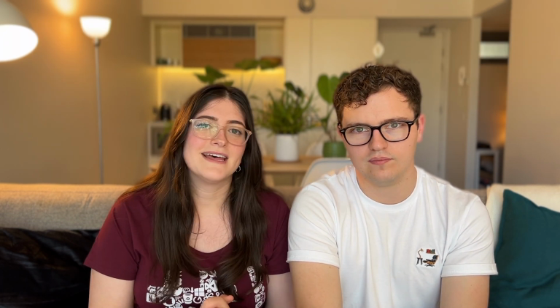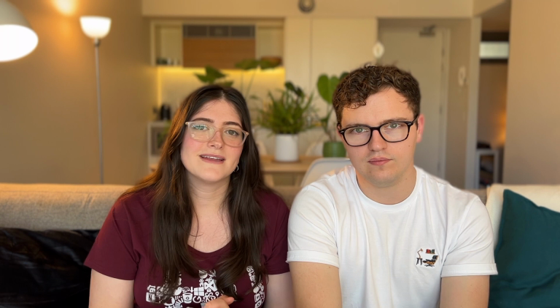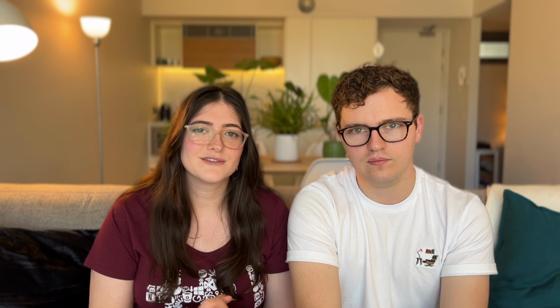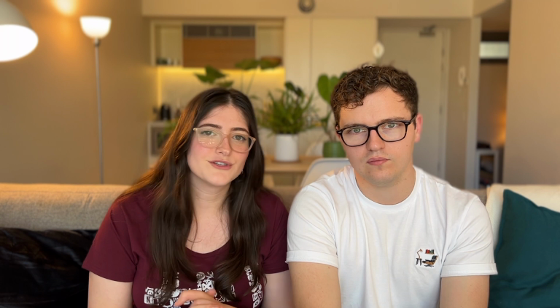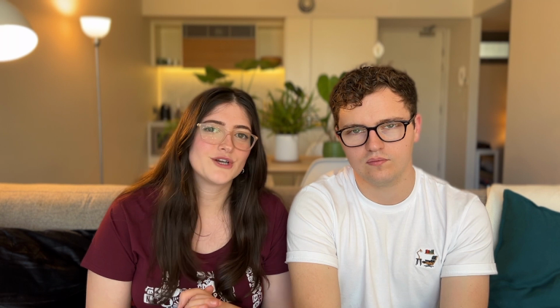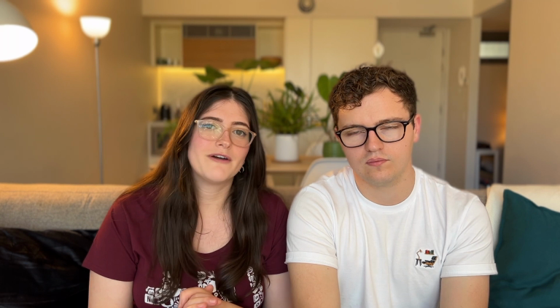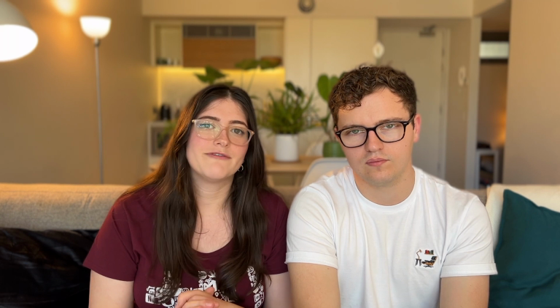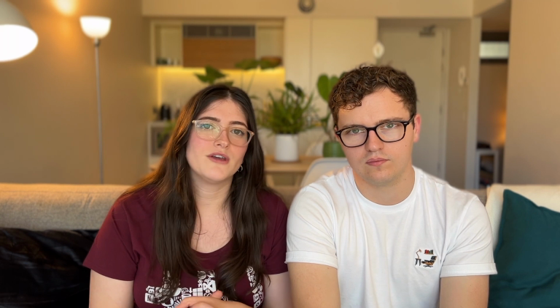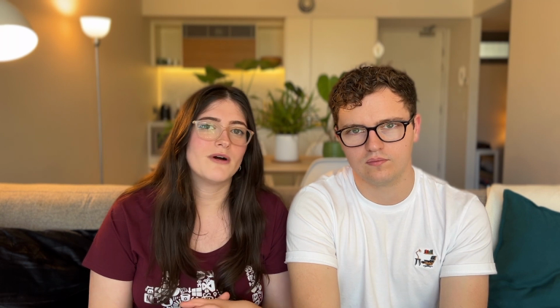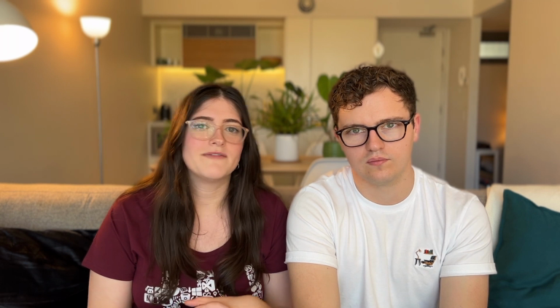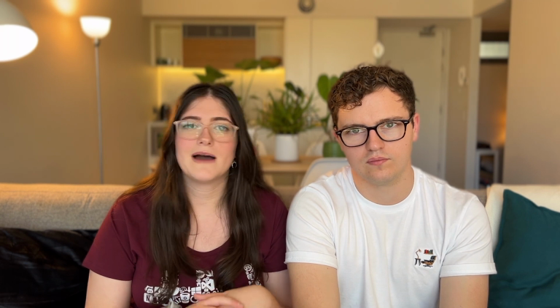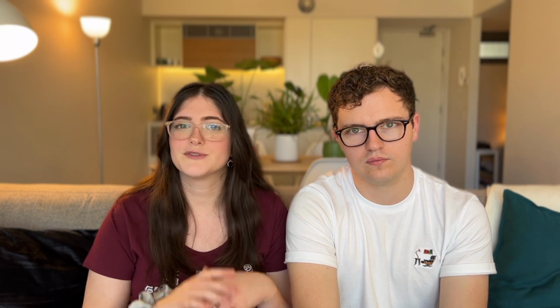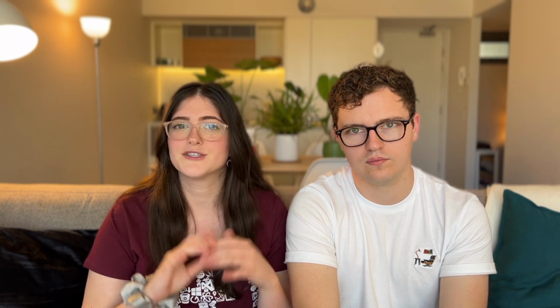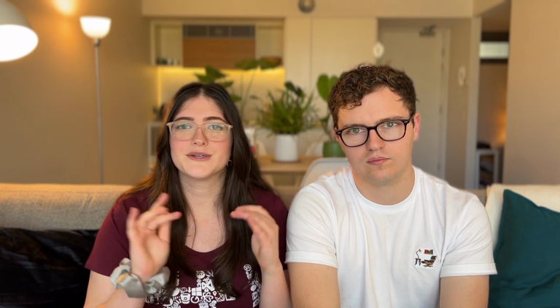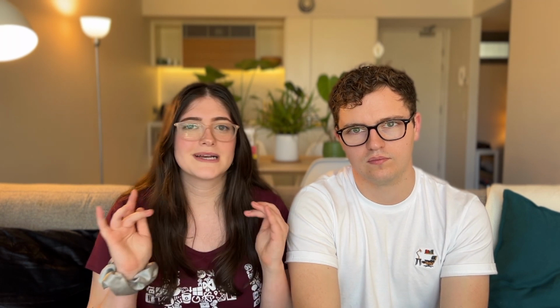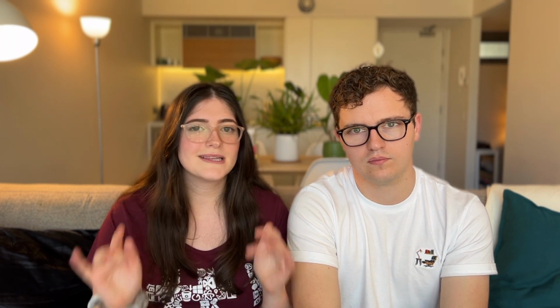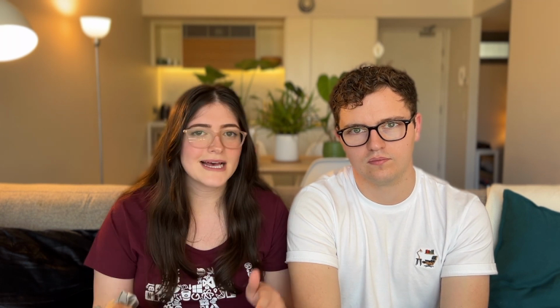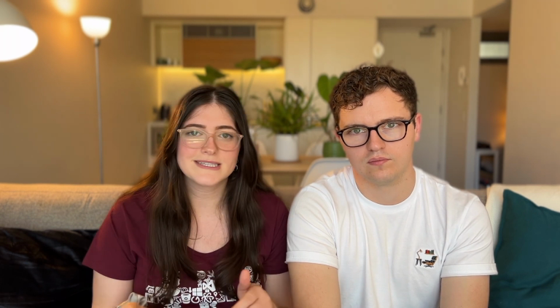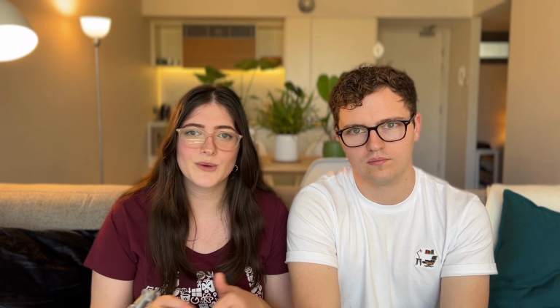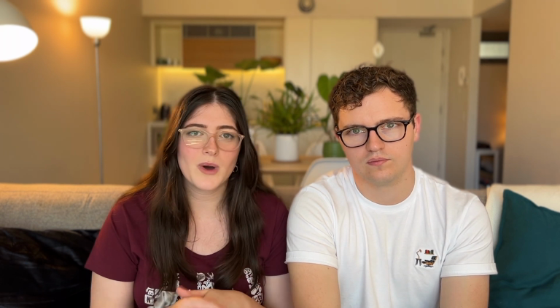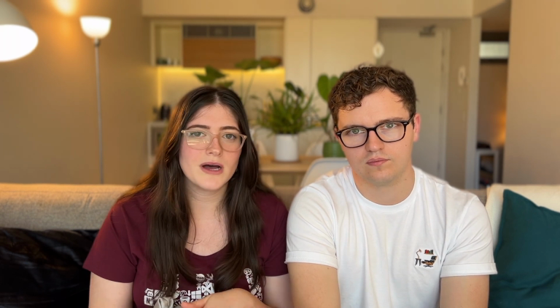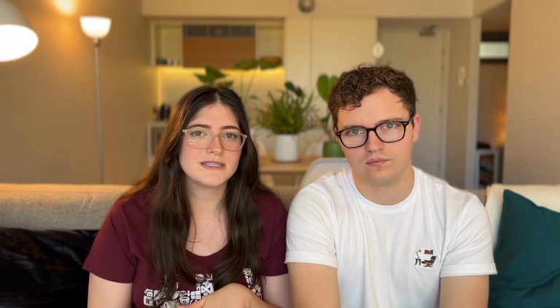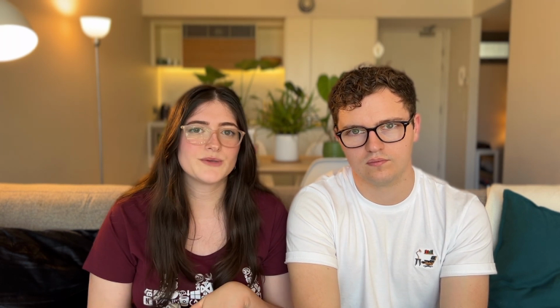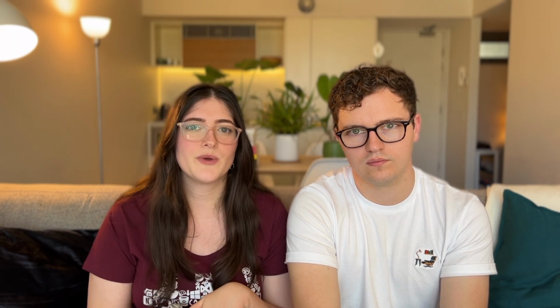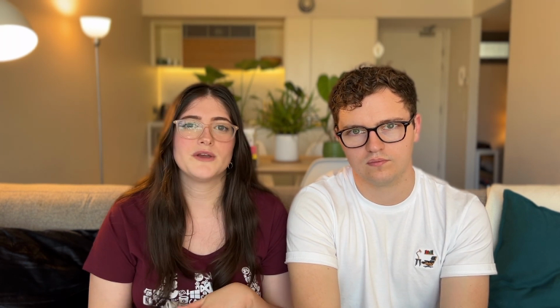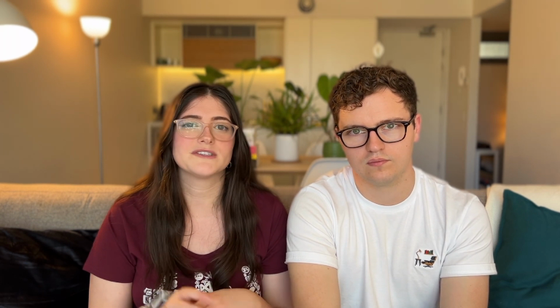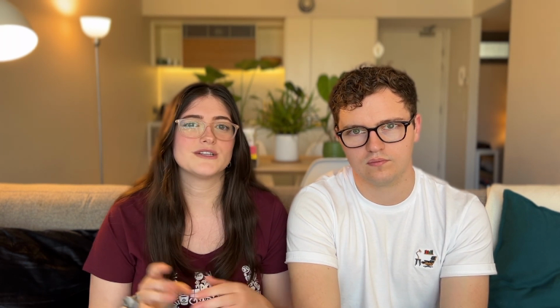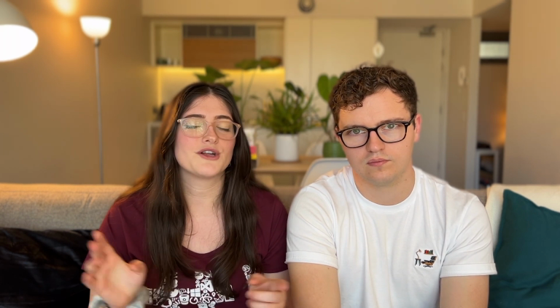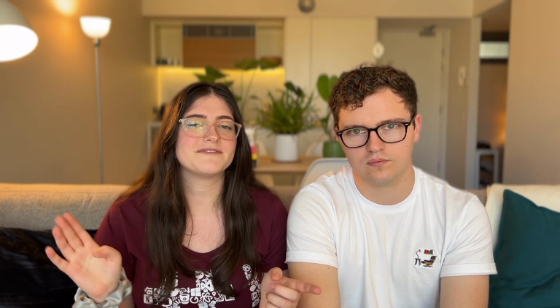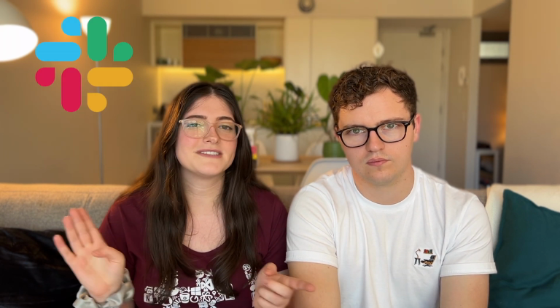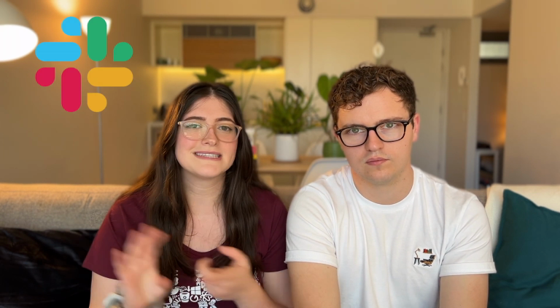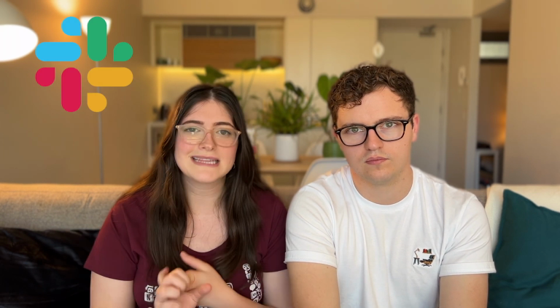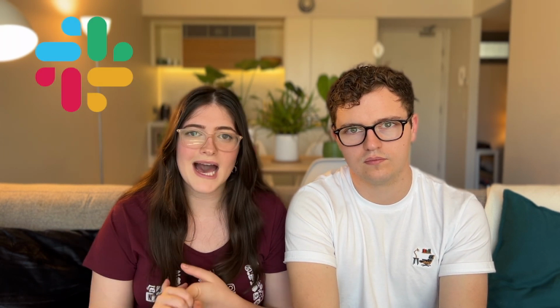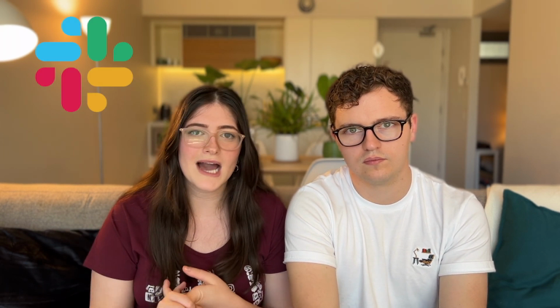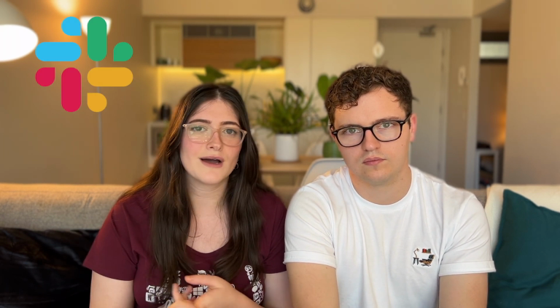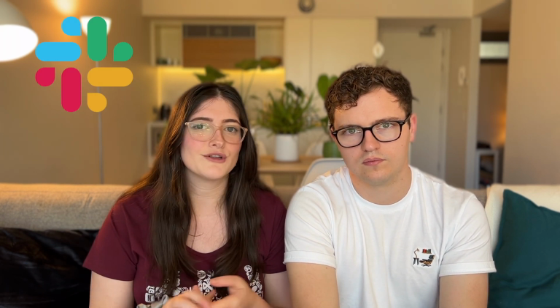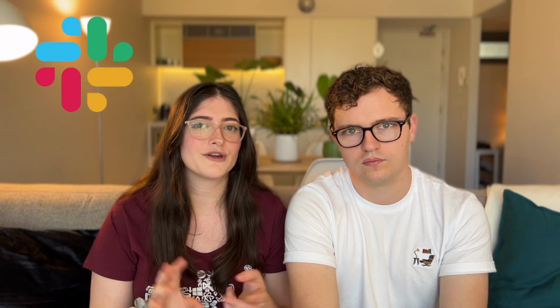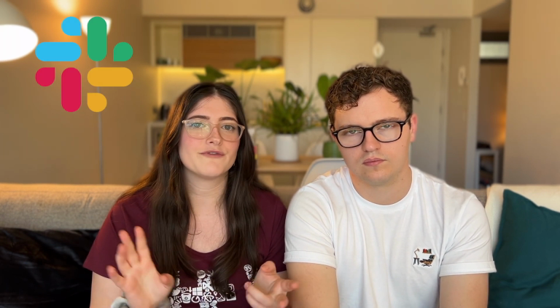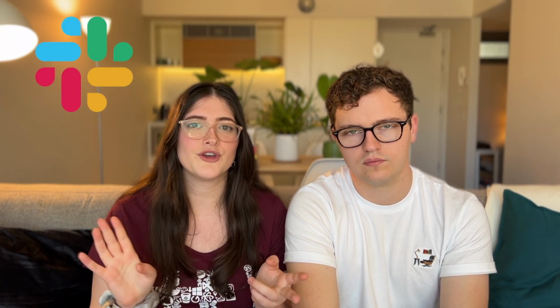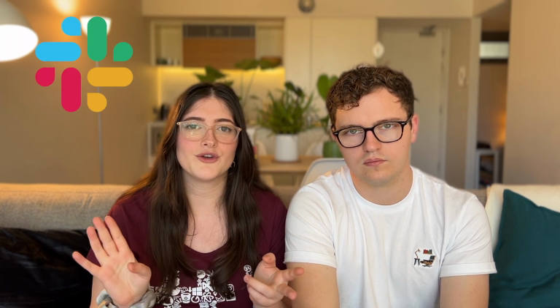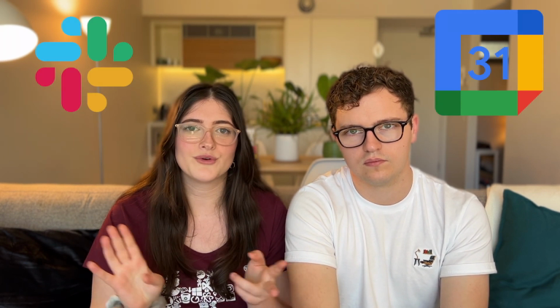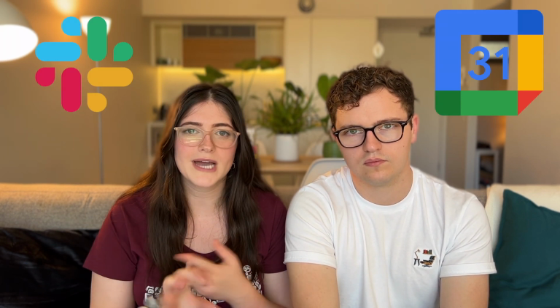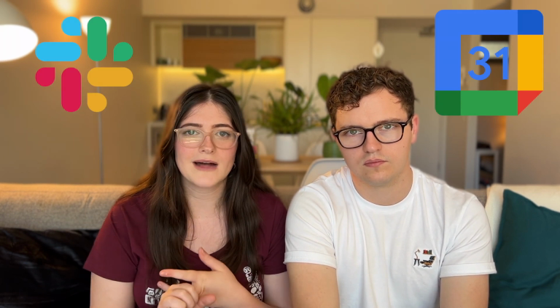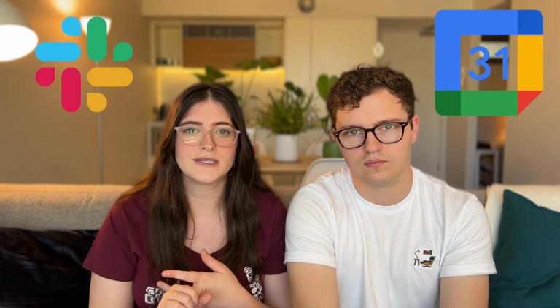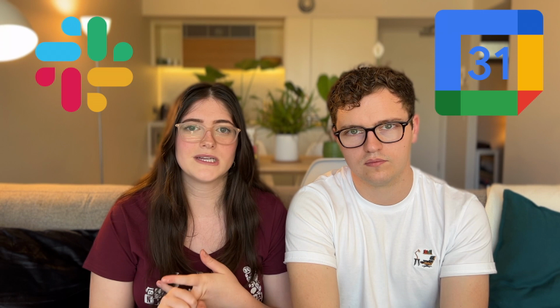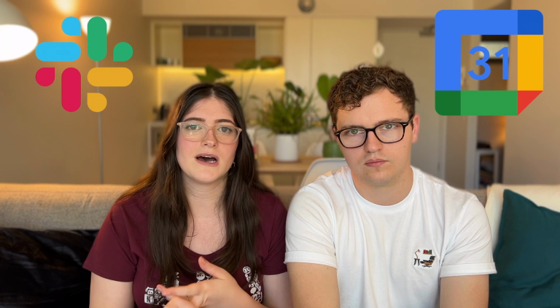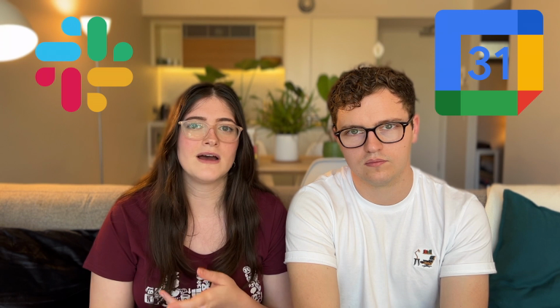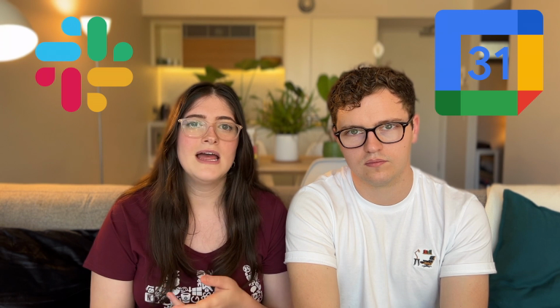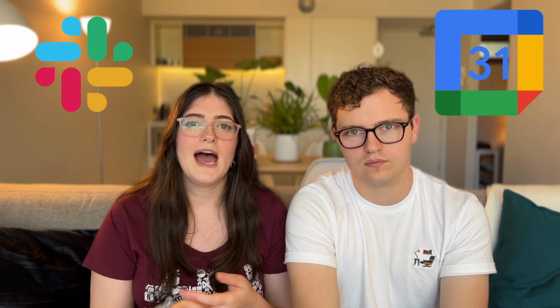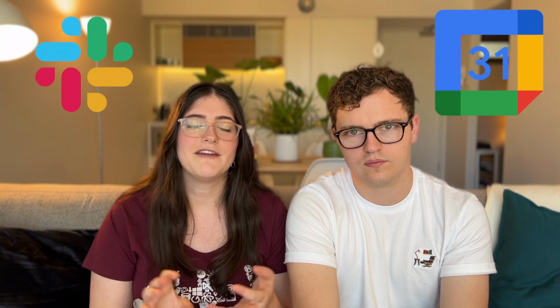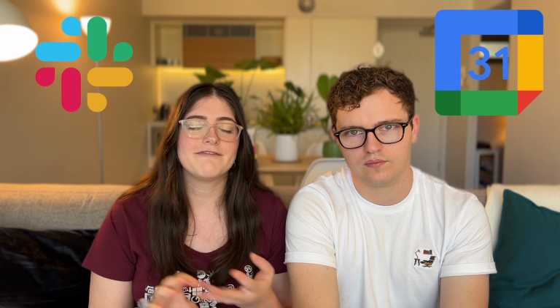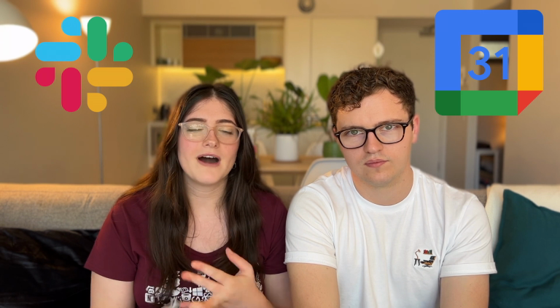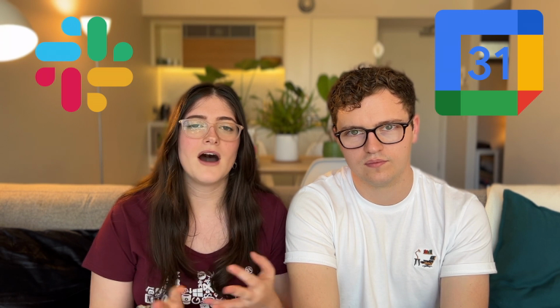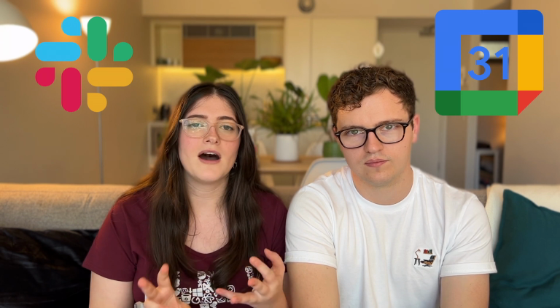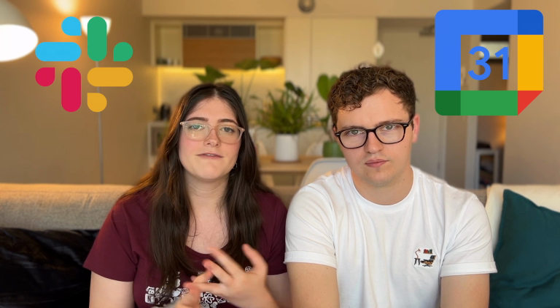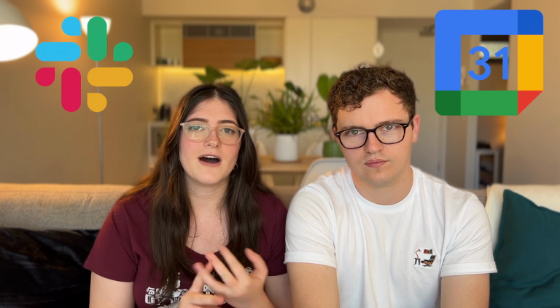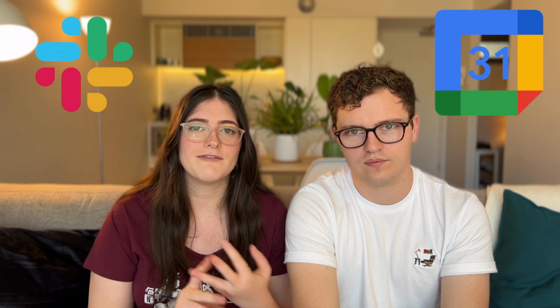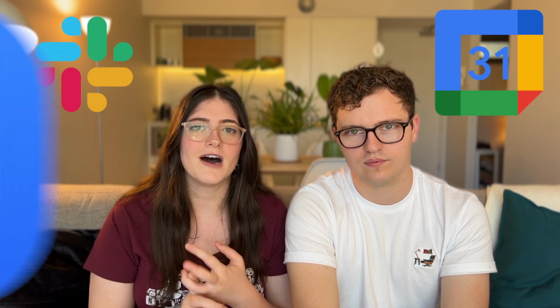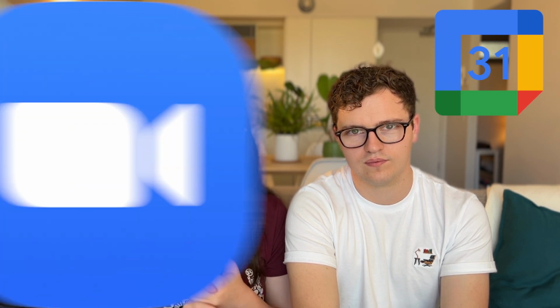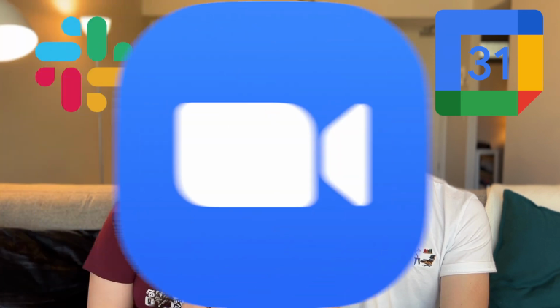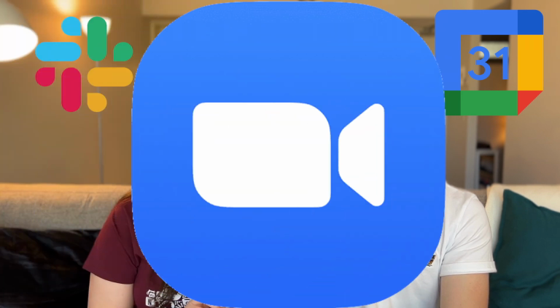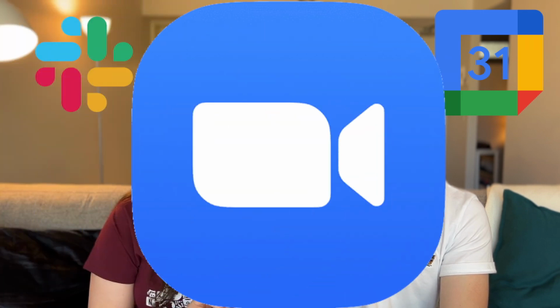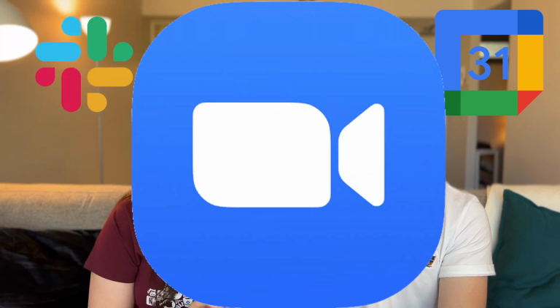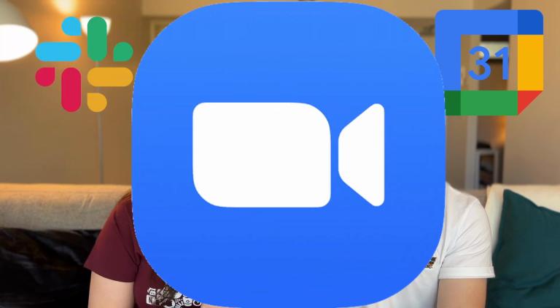Then there are also a few of the absolute classic ones. We use a lot of Slack, a lot of Google Calendar, and far too much Zoom.